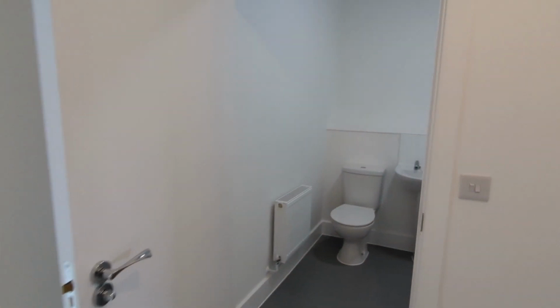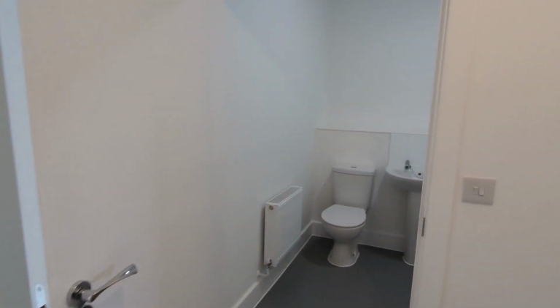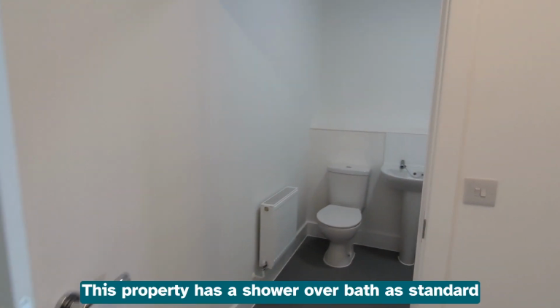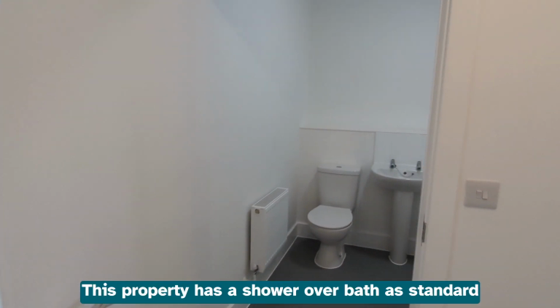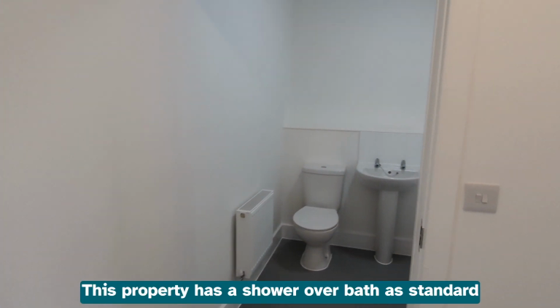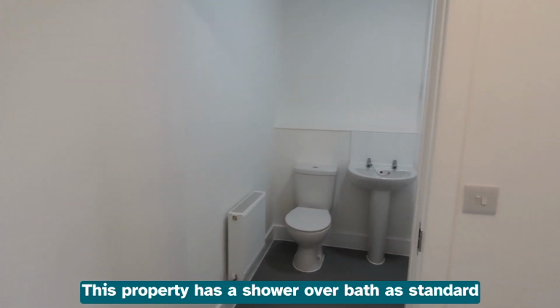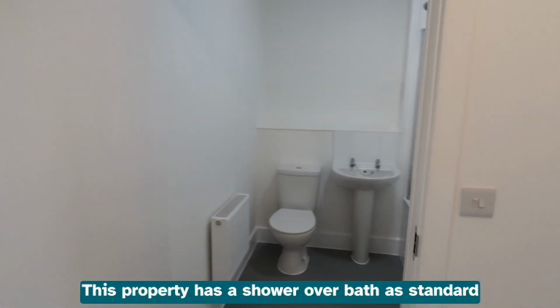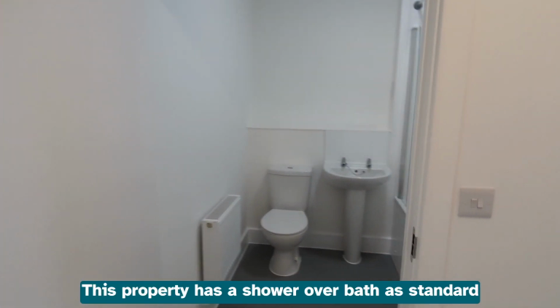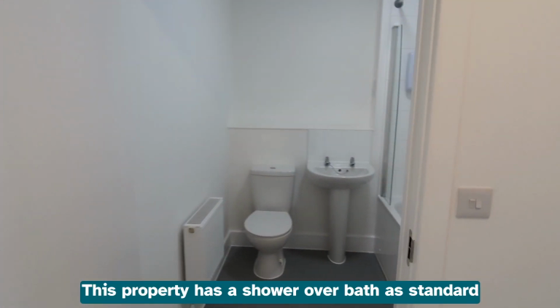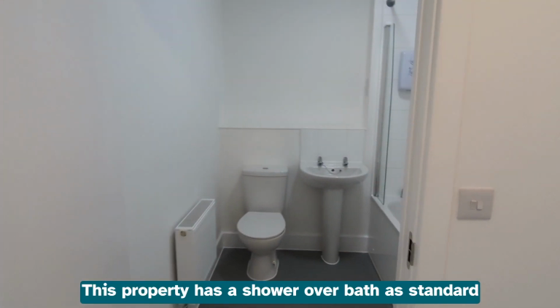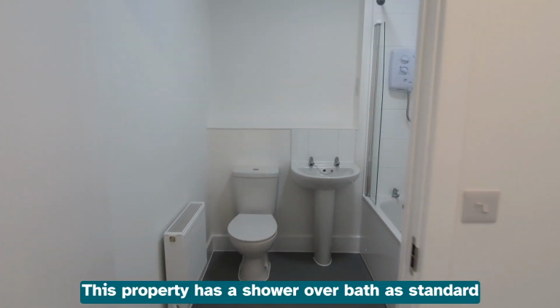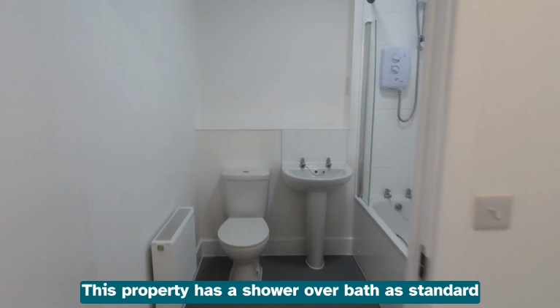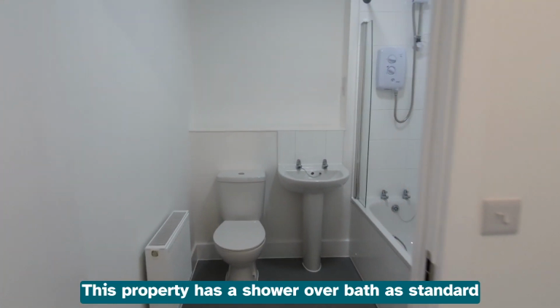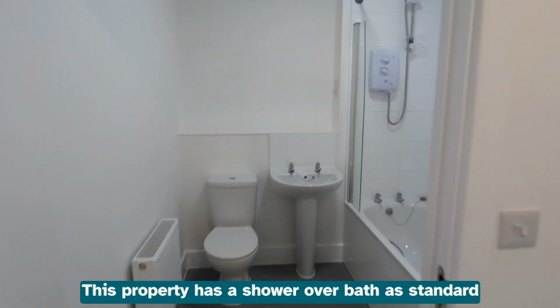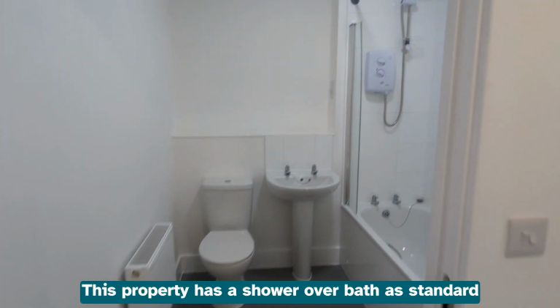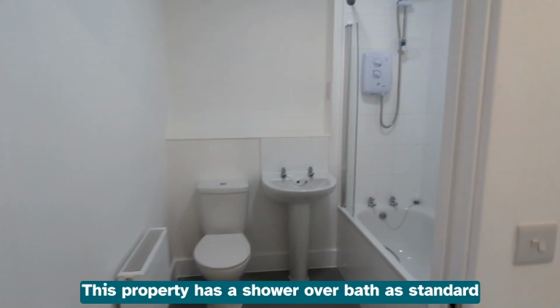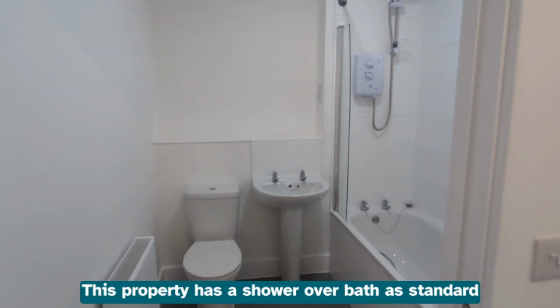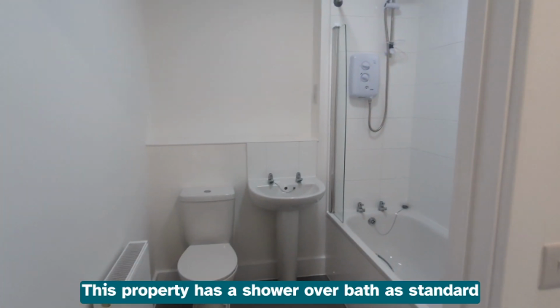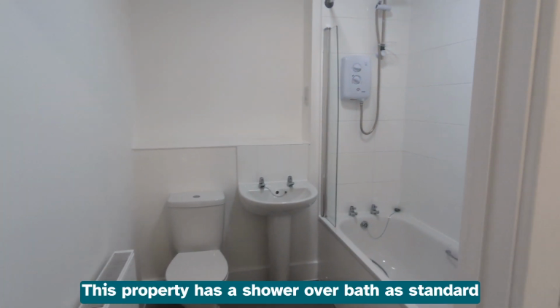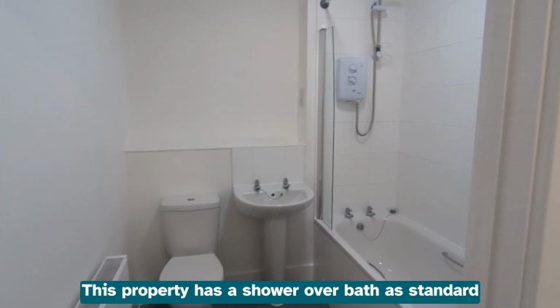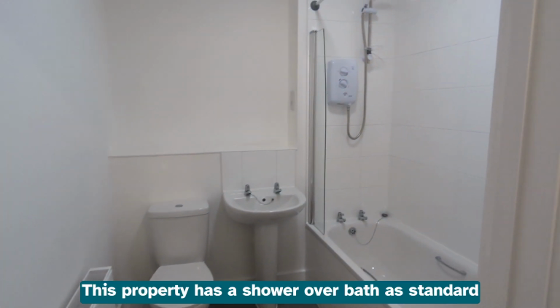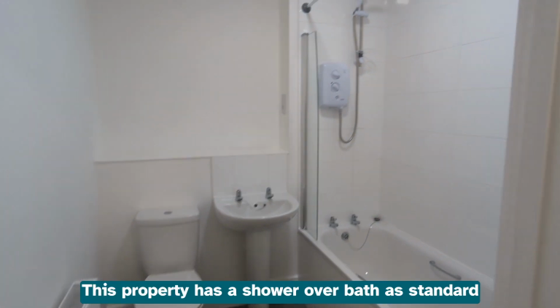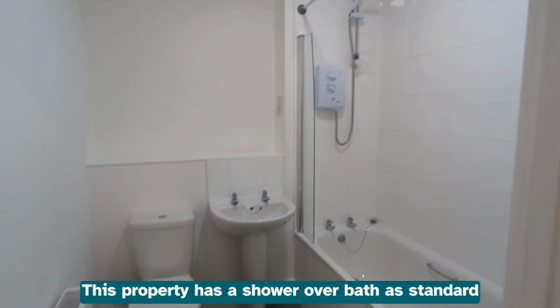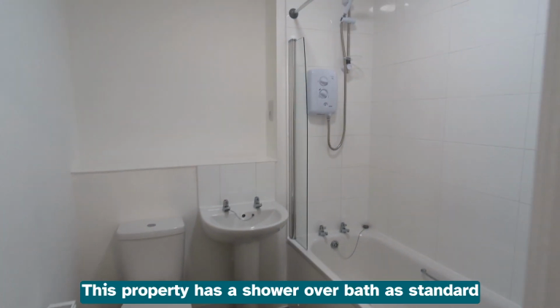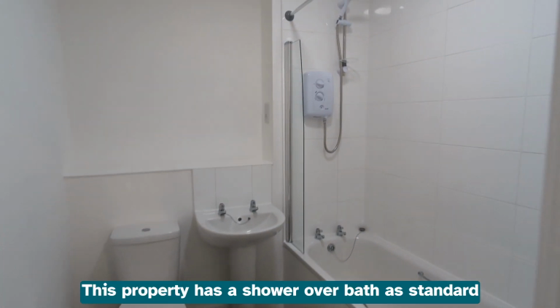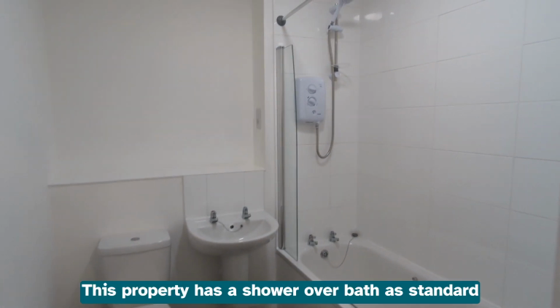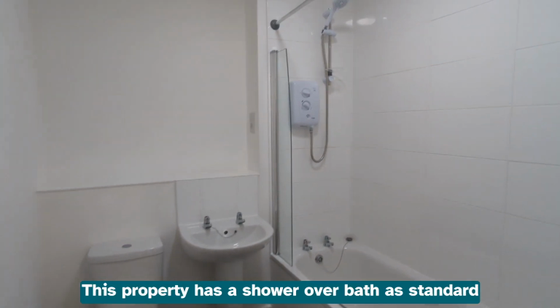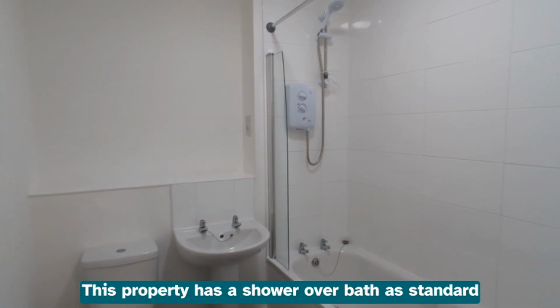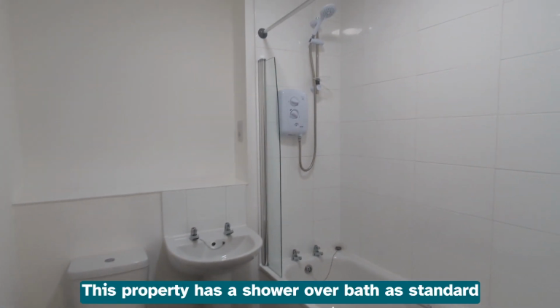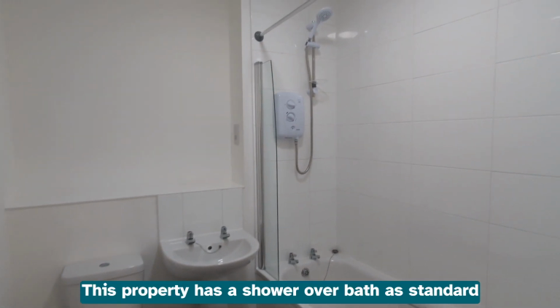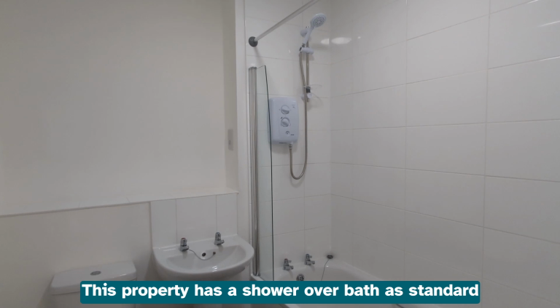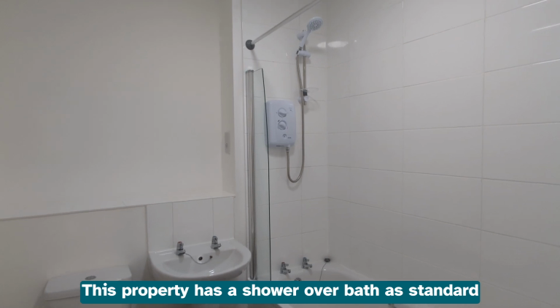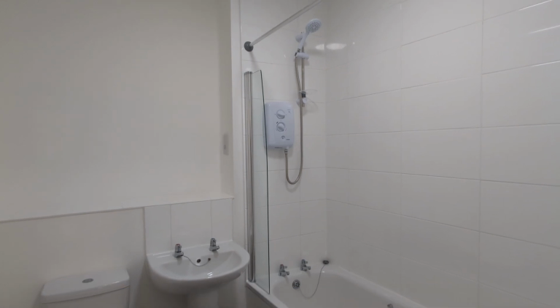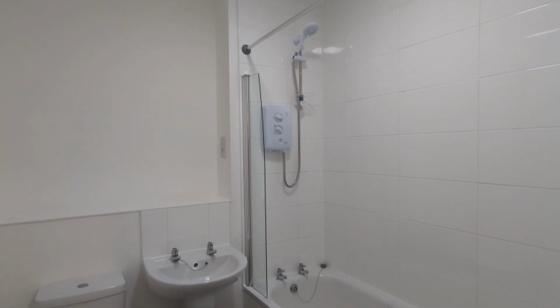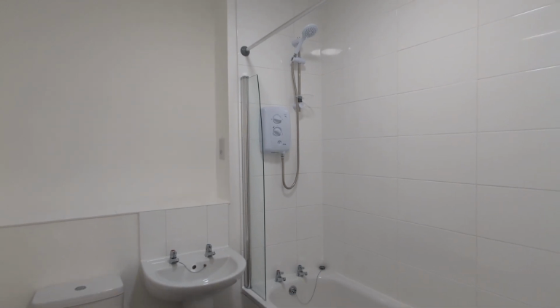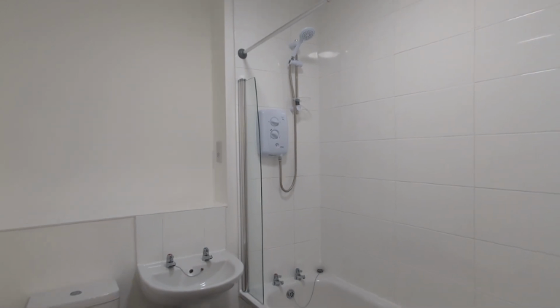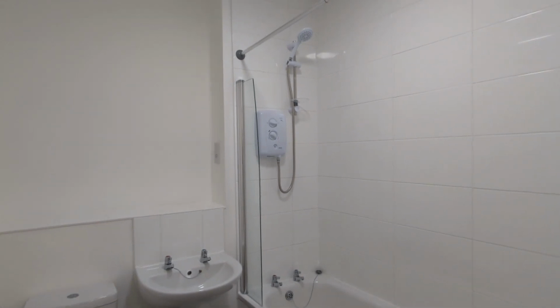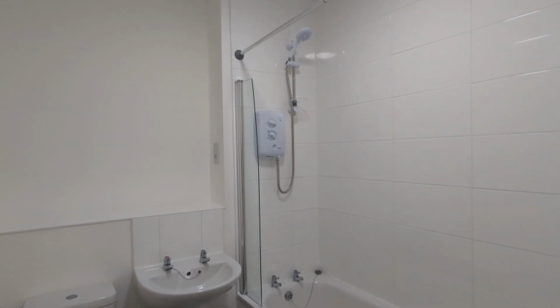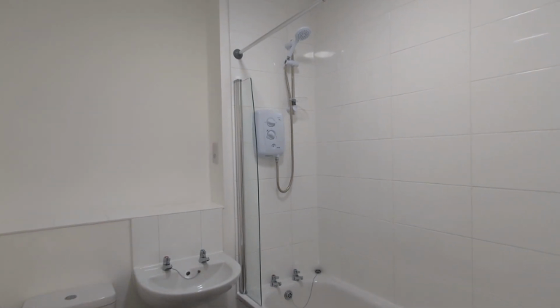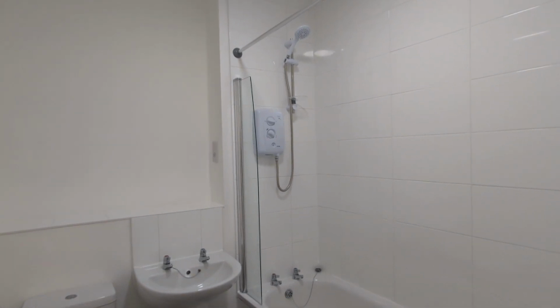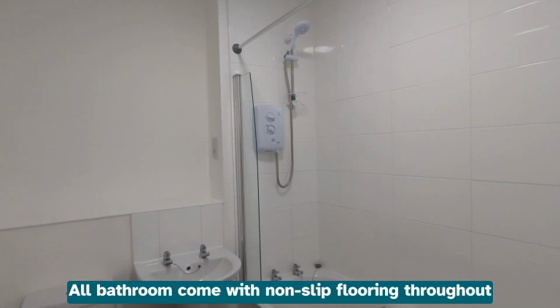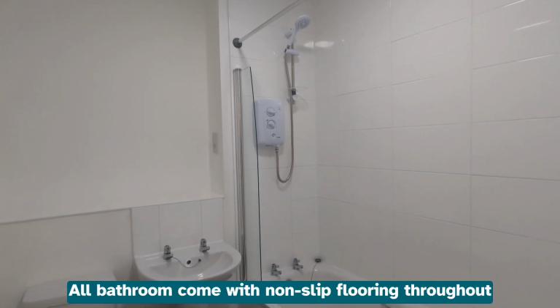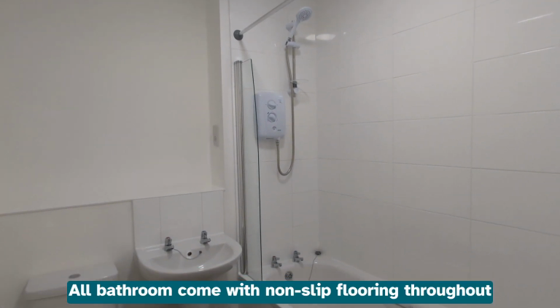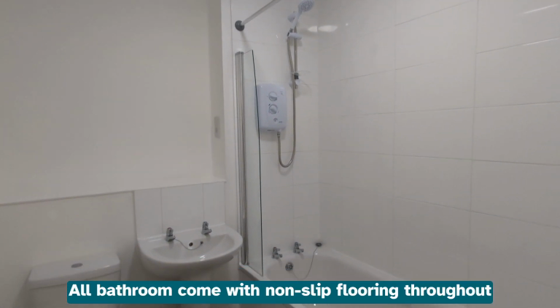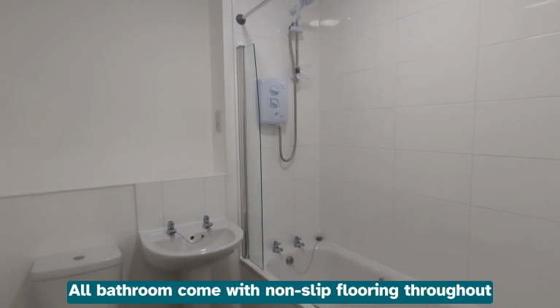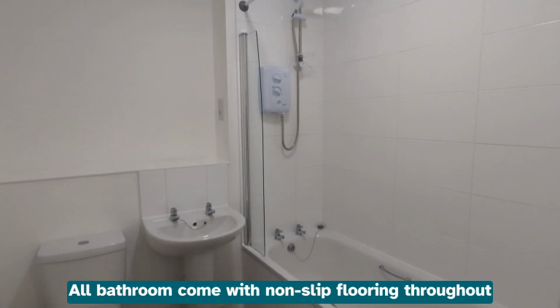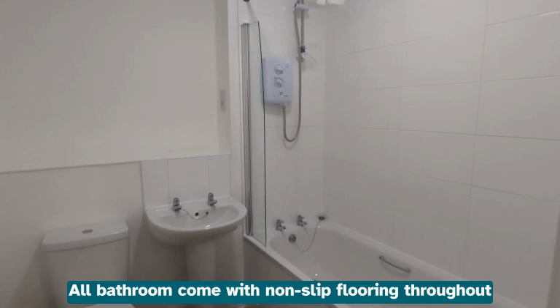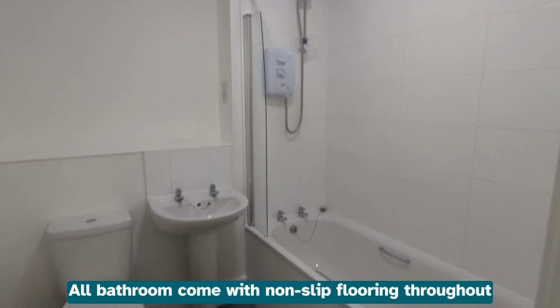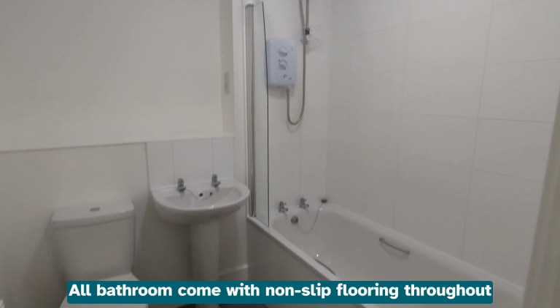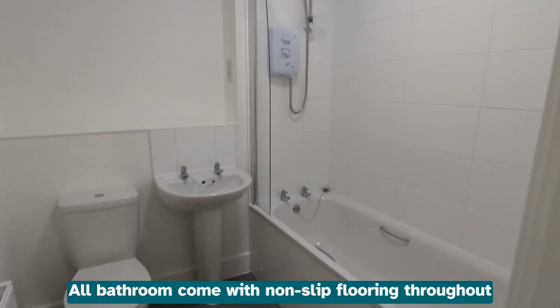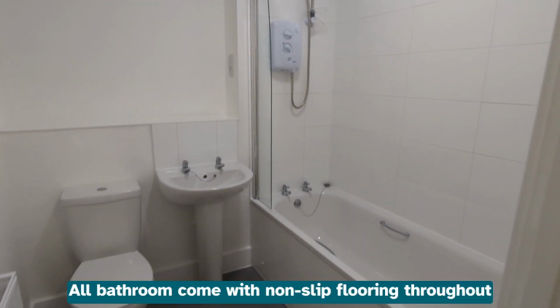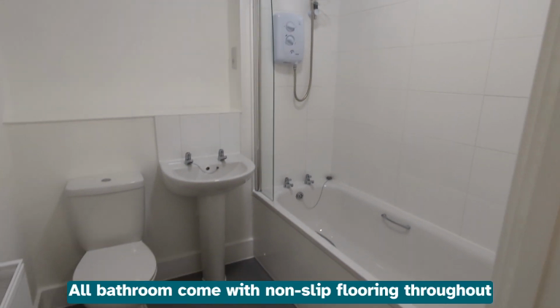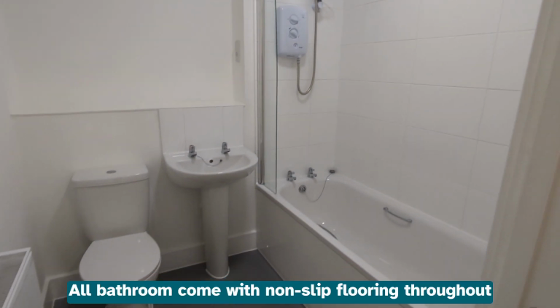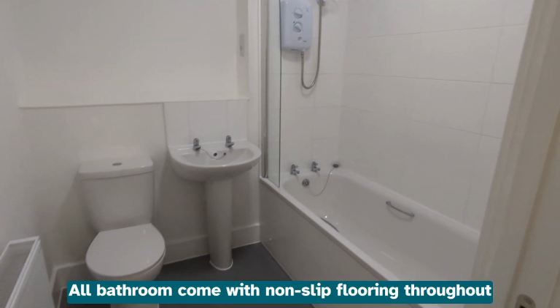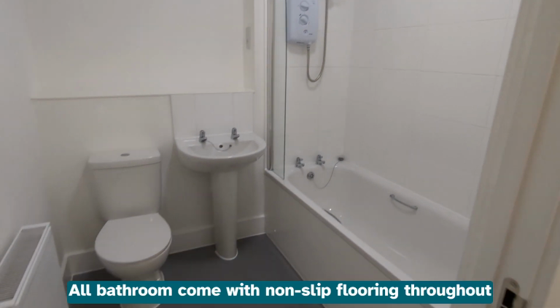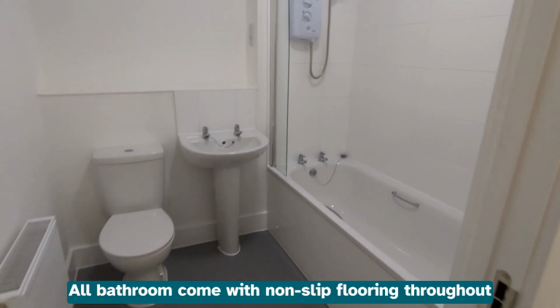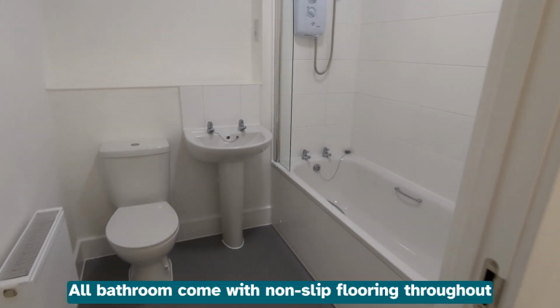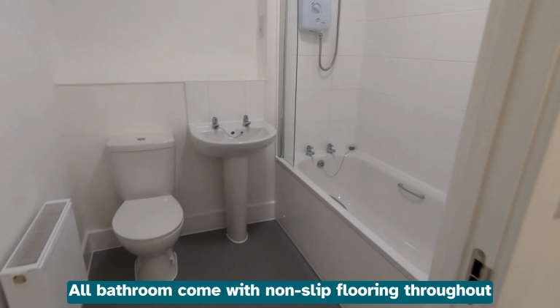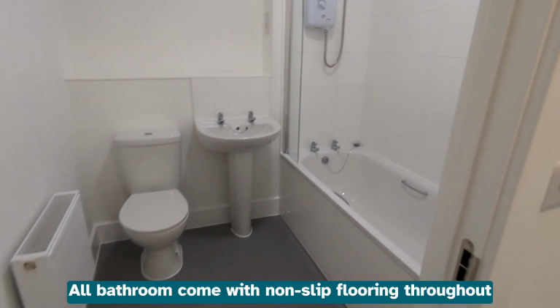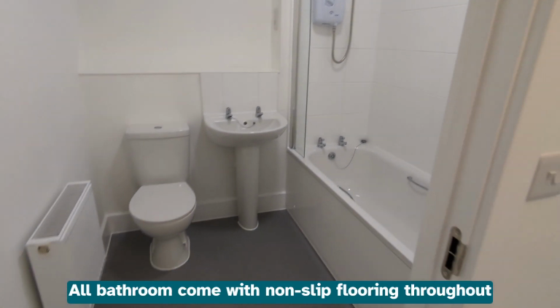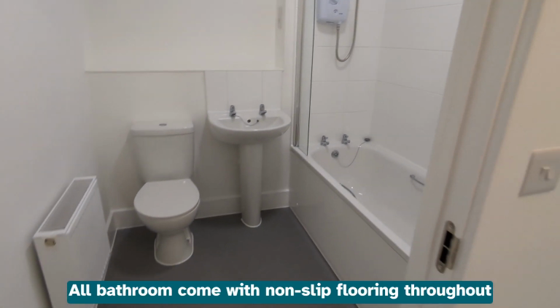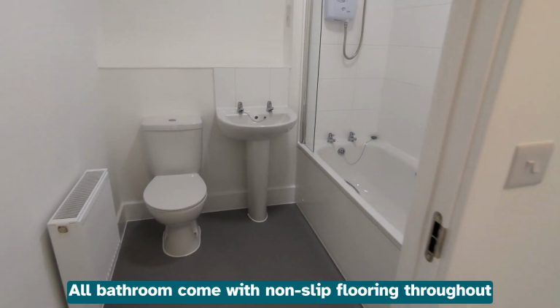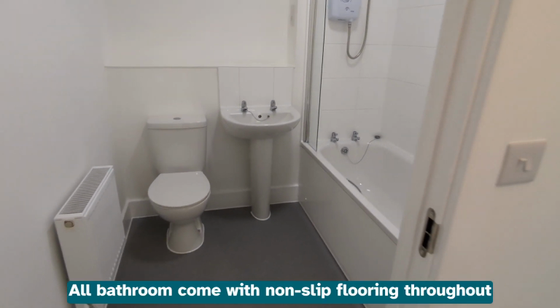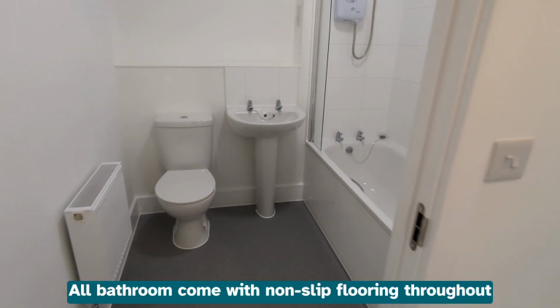This property has a shower over the bath as standard. All bathrooms come with non-slip flooring throughout.